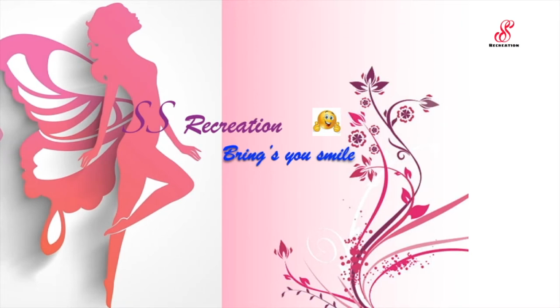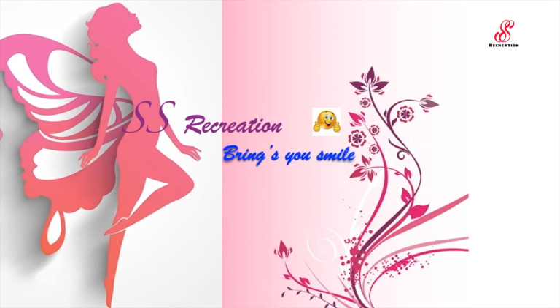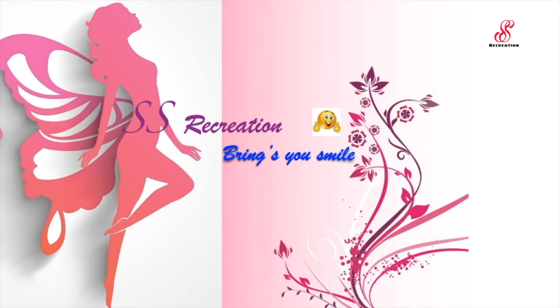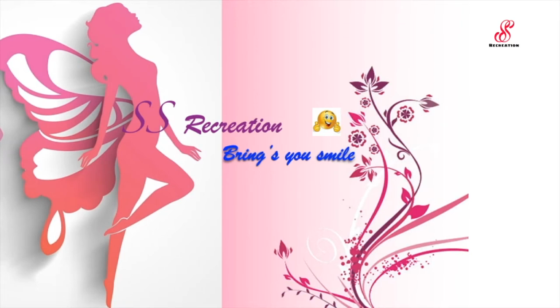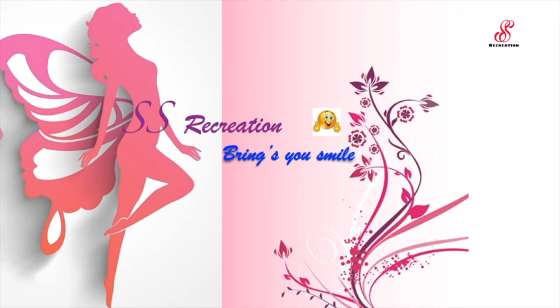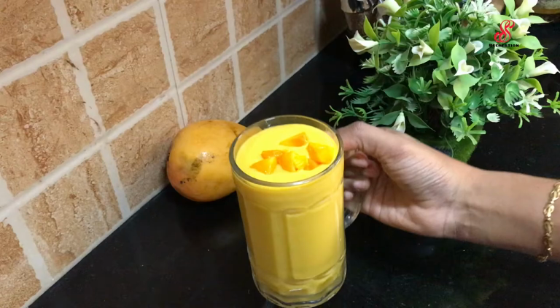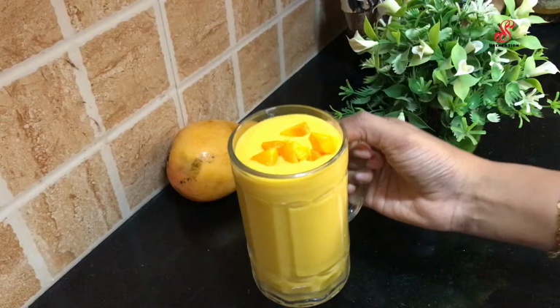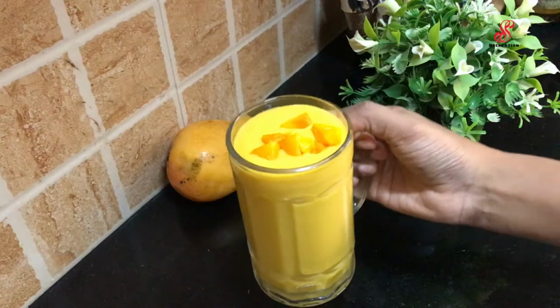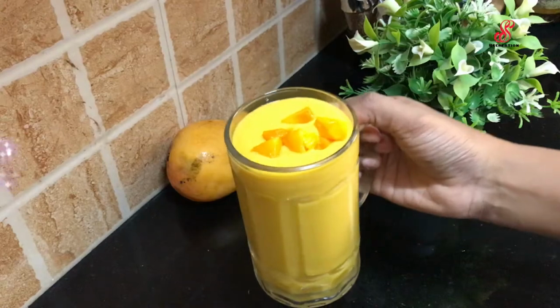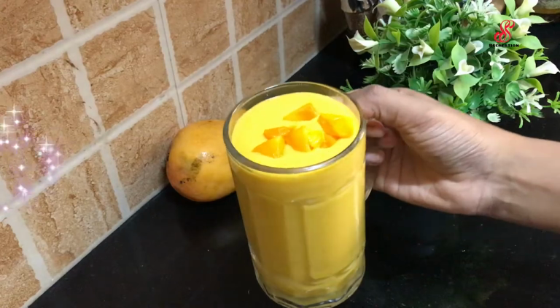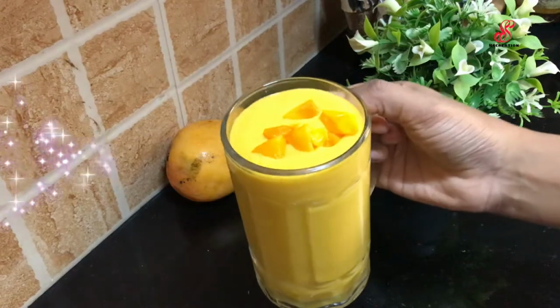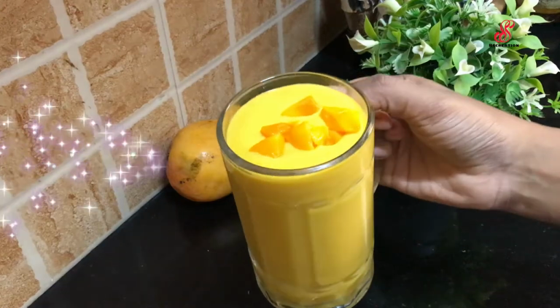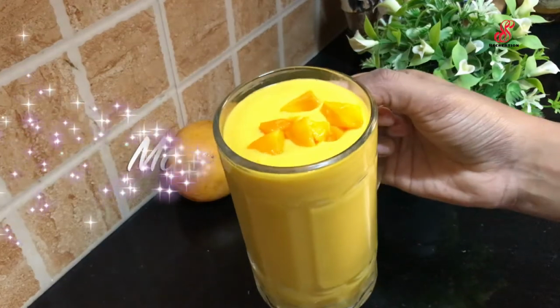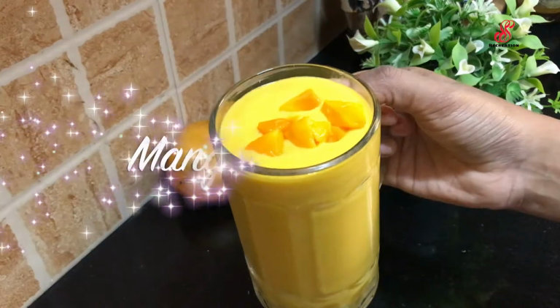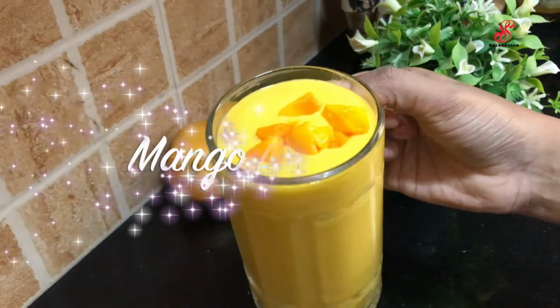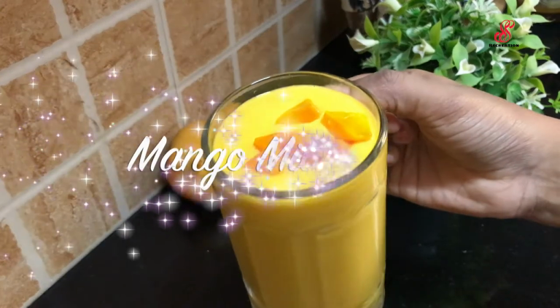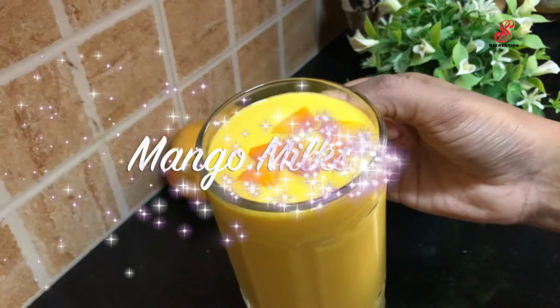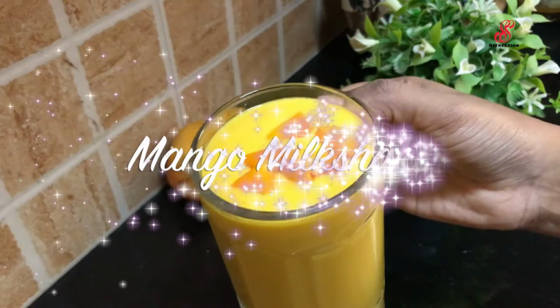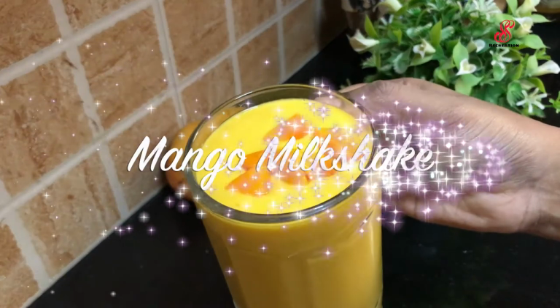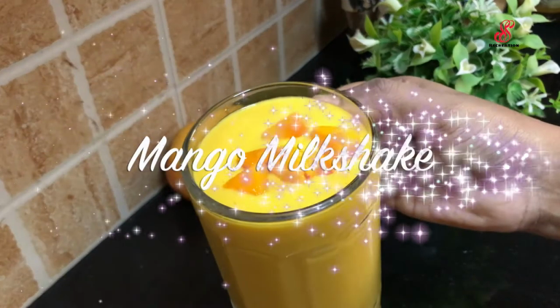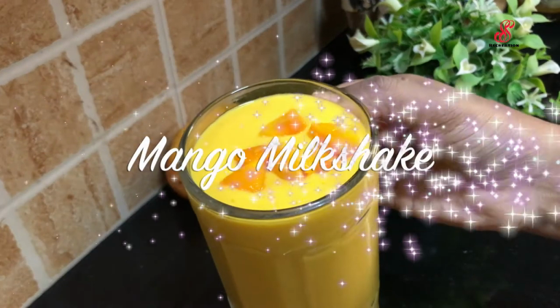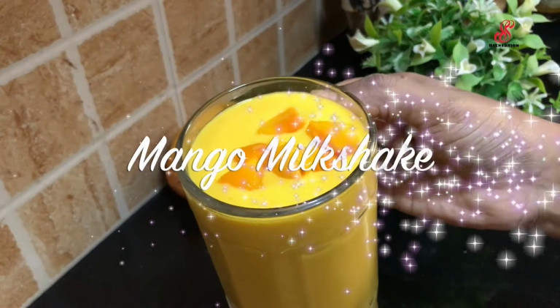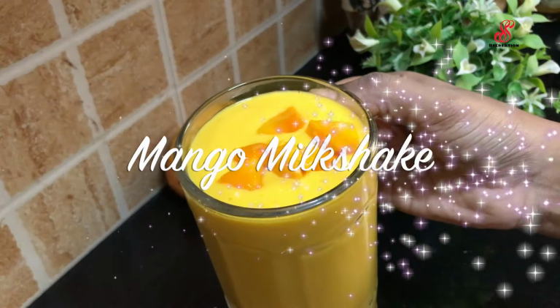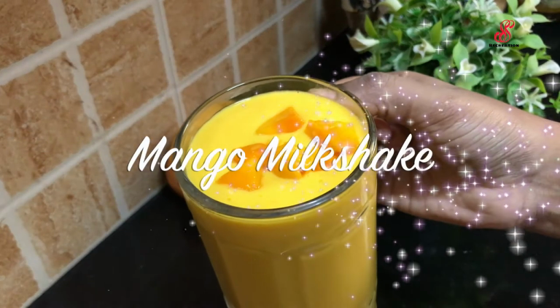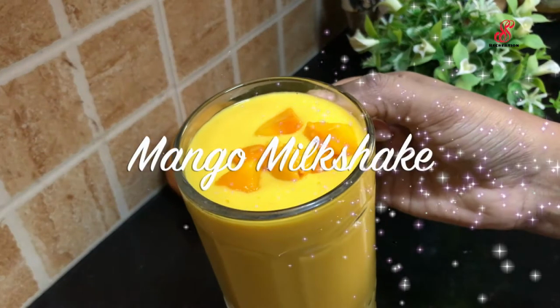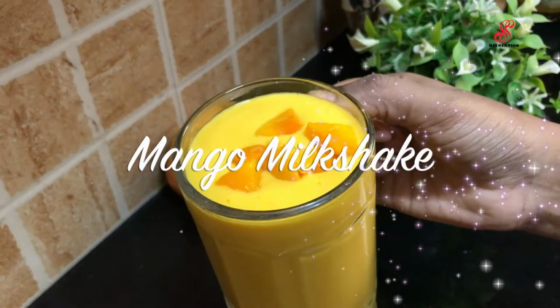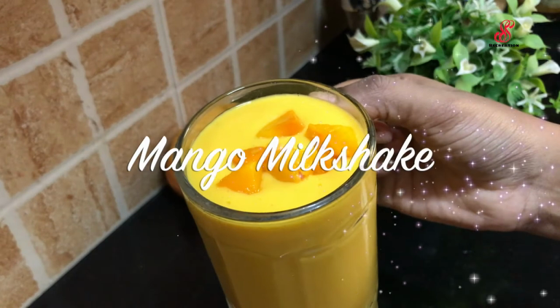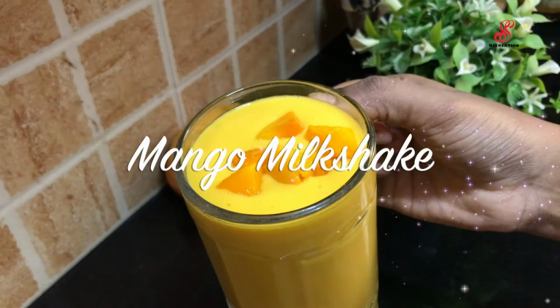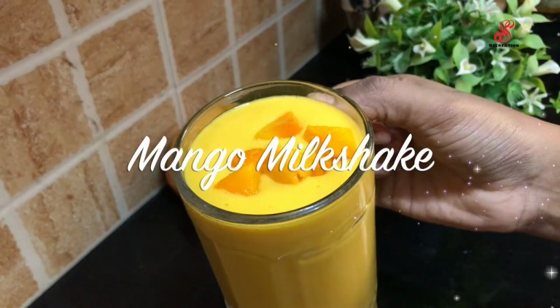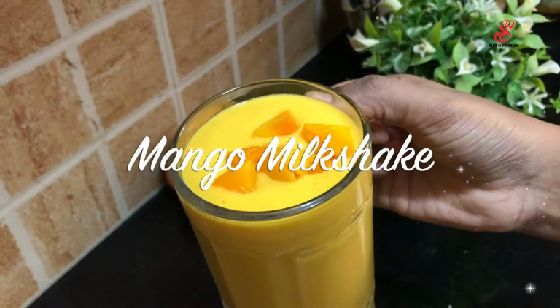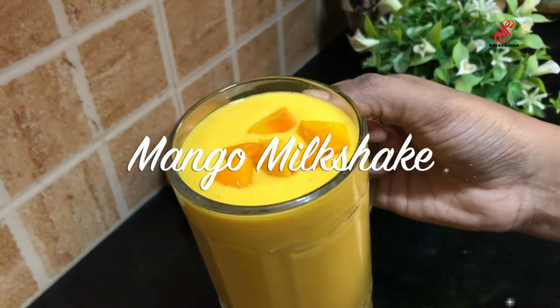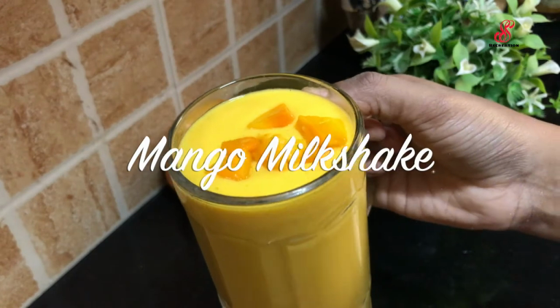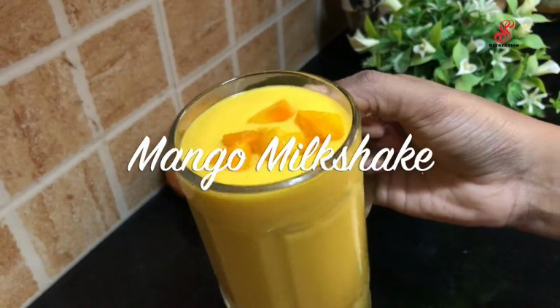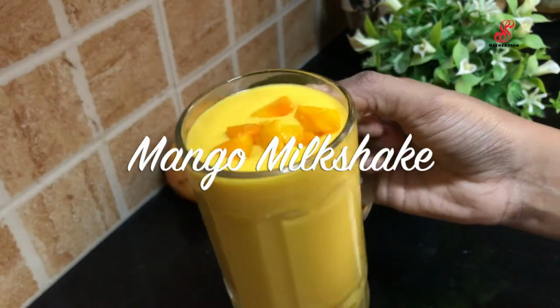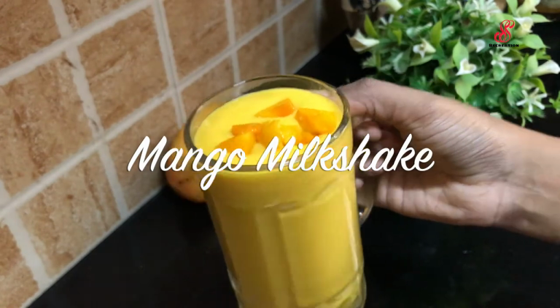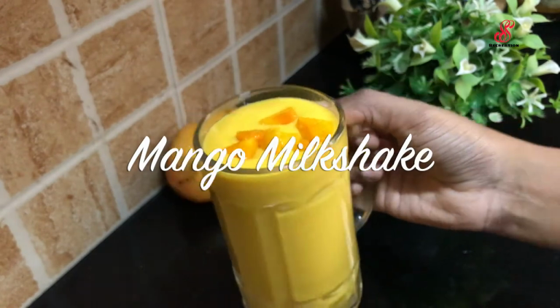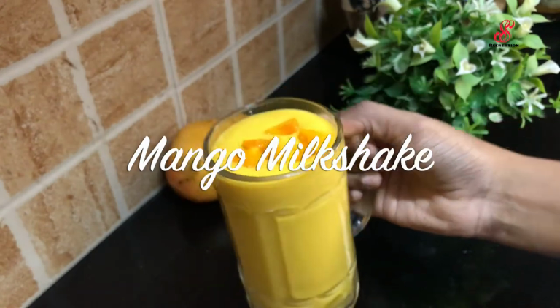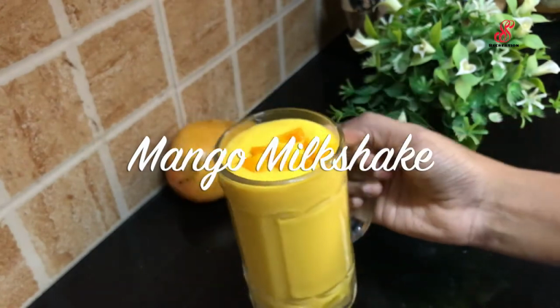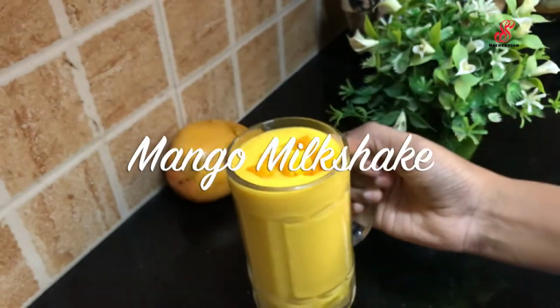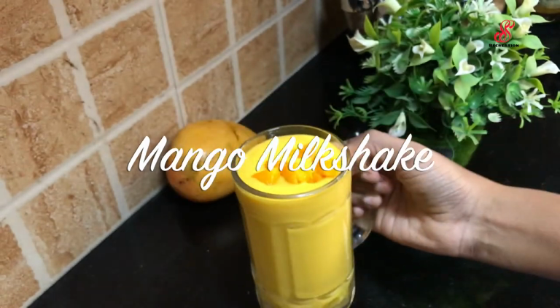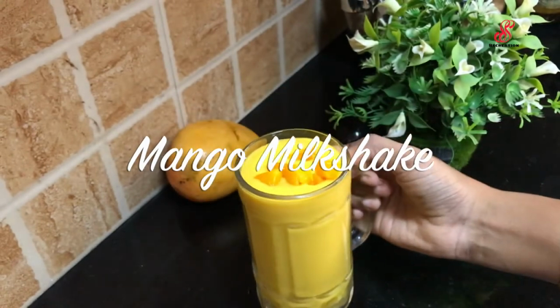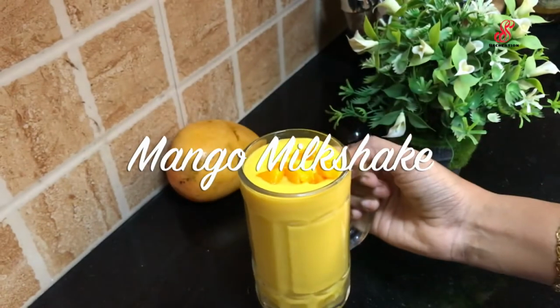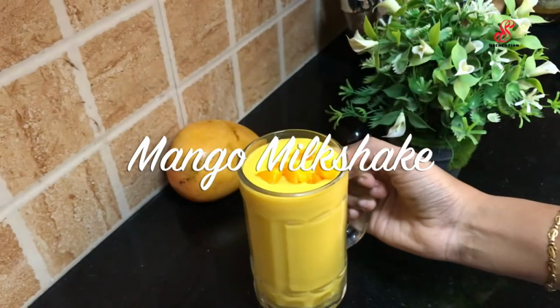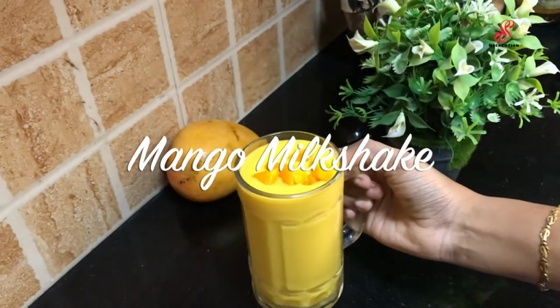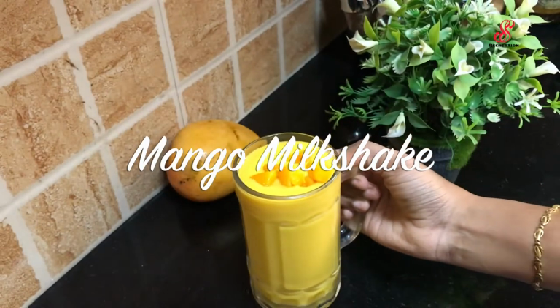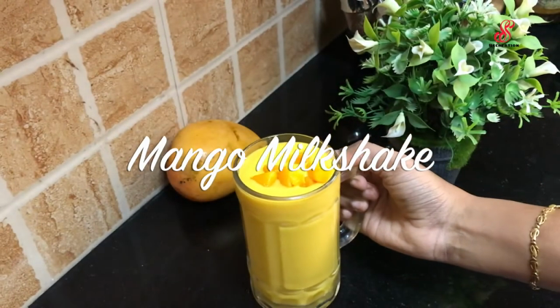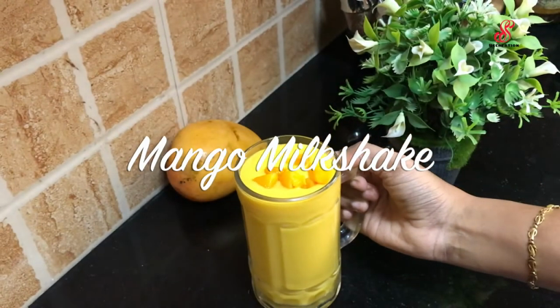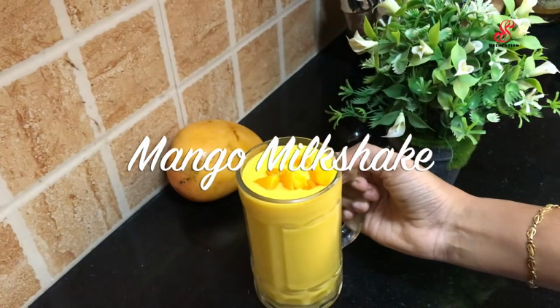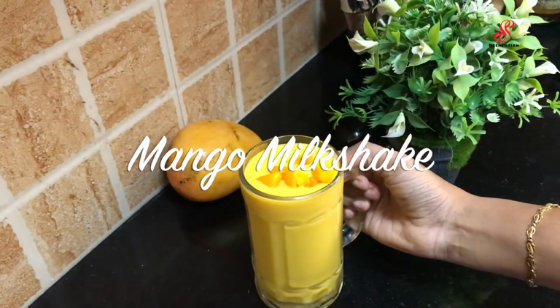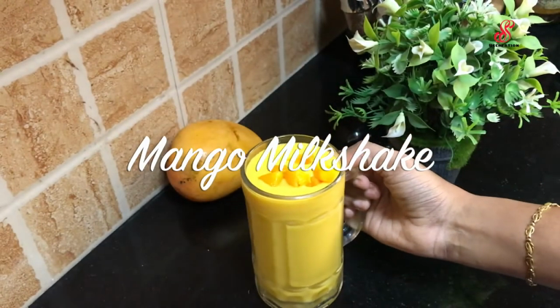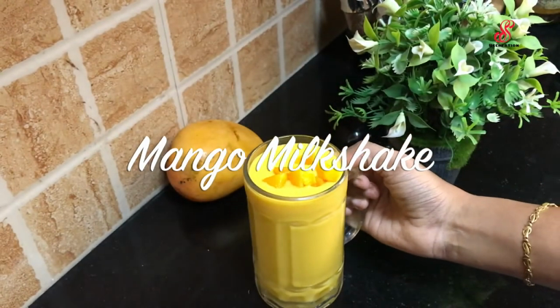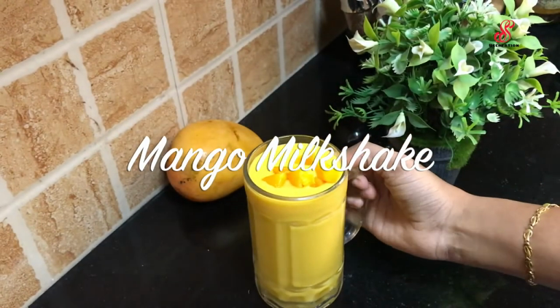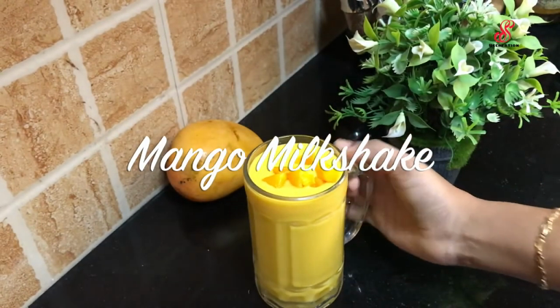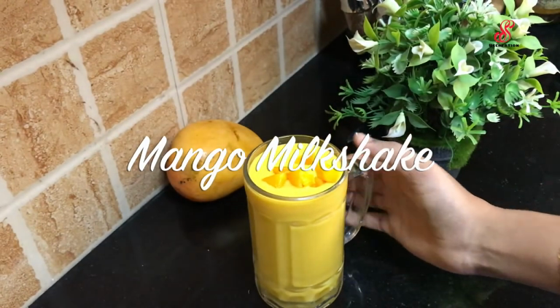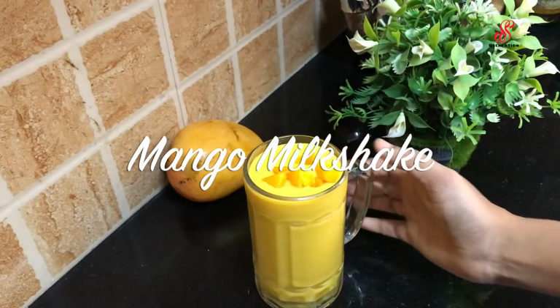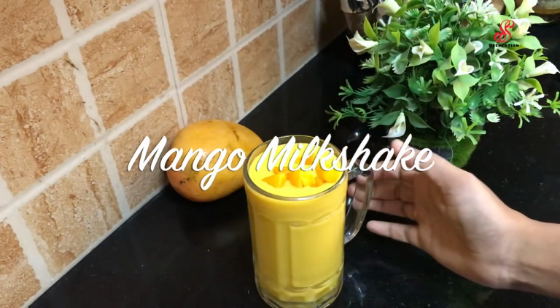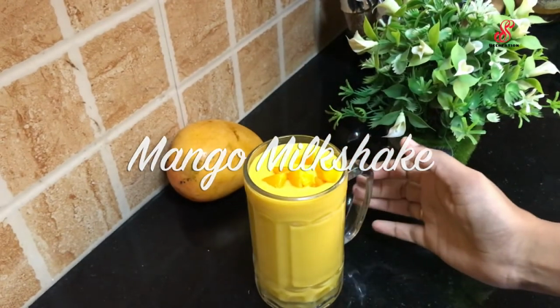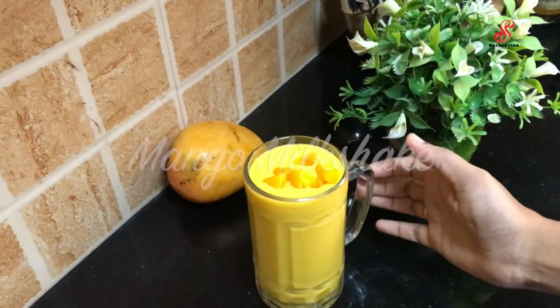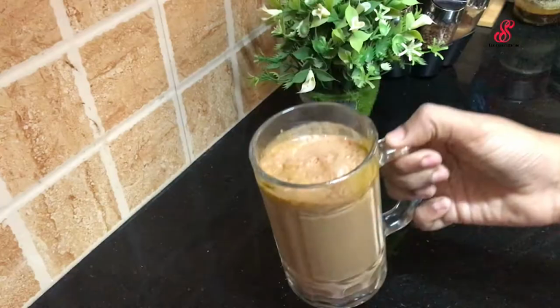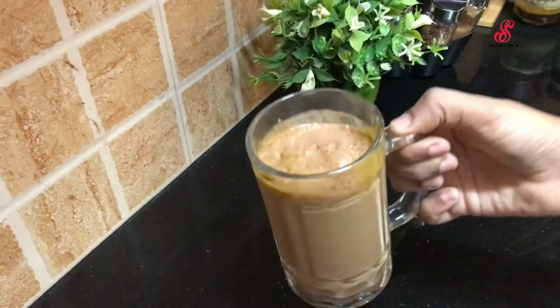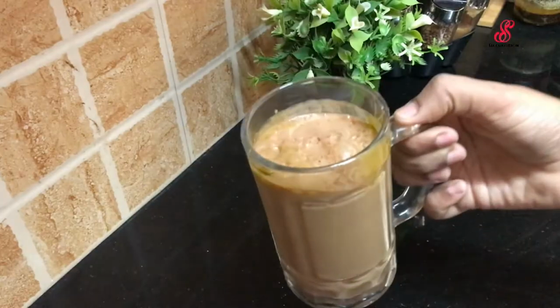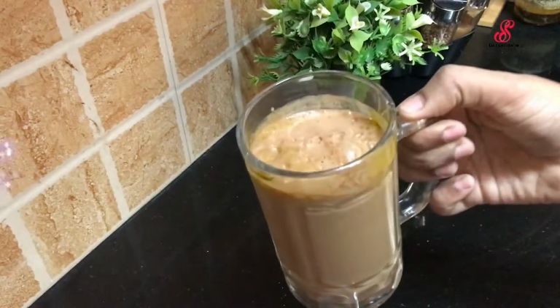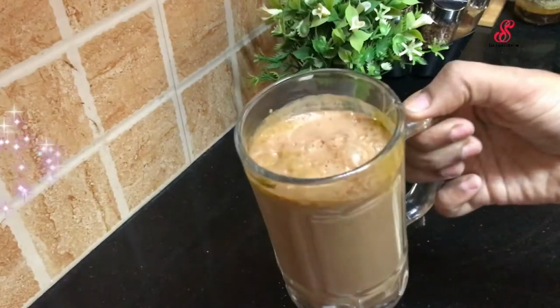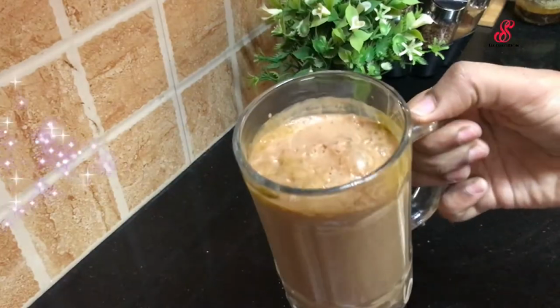Hello friends, welcome to Essess Recreation. How are you today? Let's talk about mango chocolate milkshake.